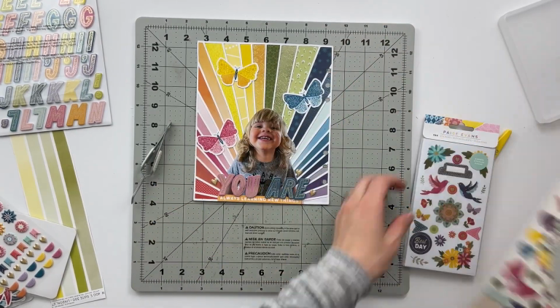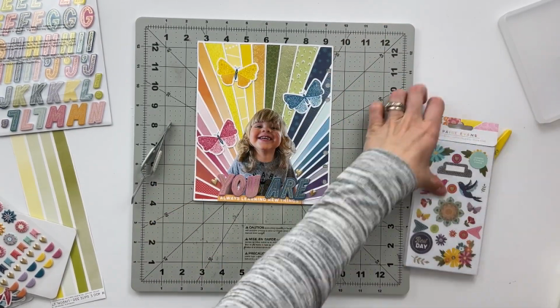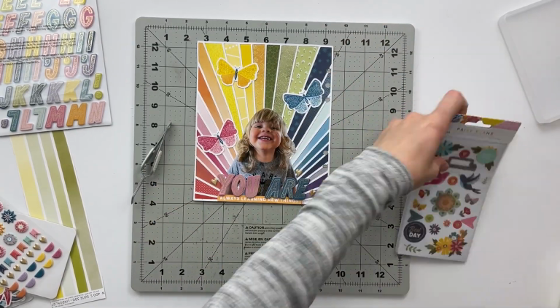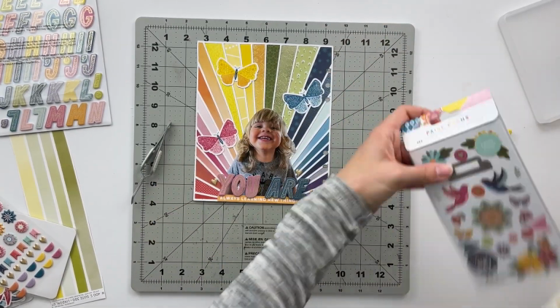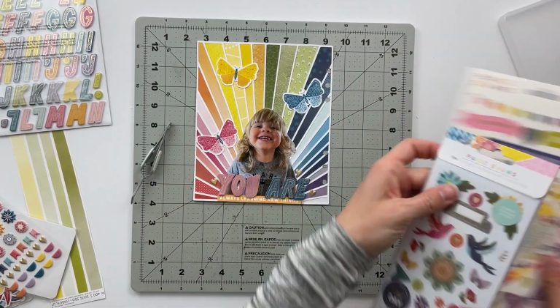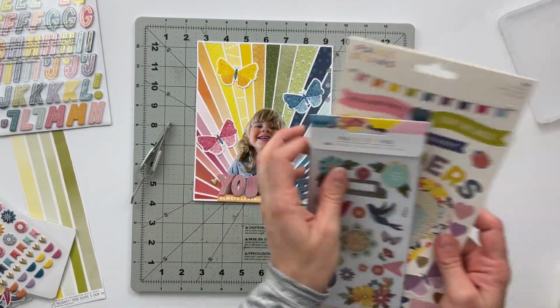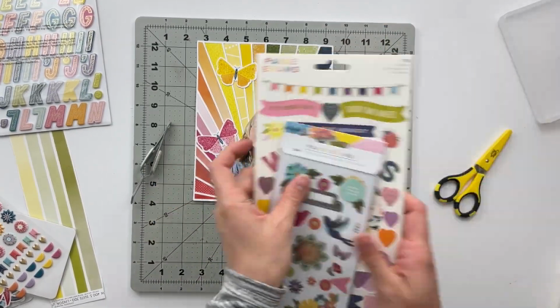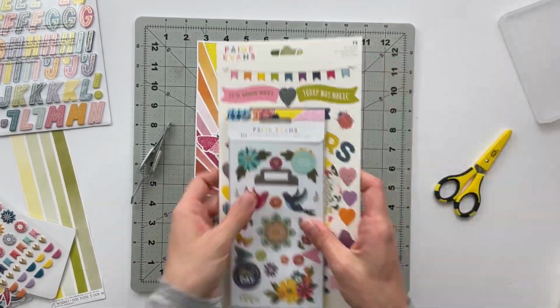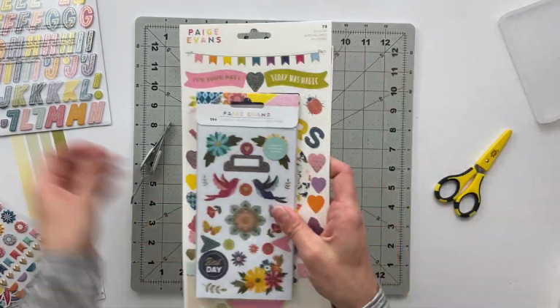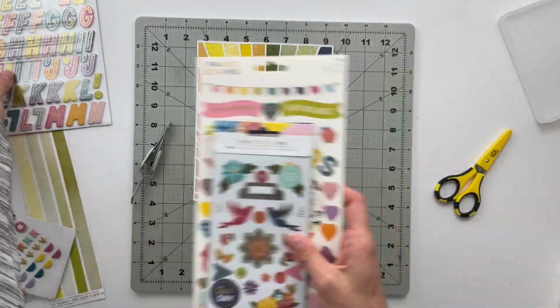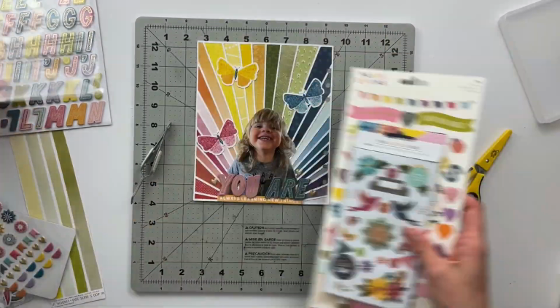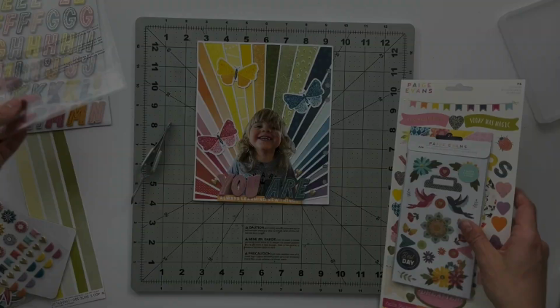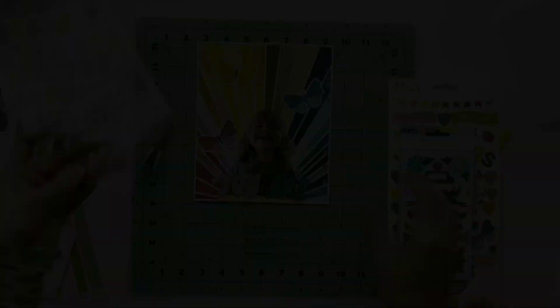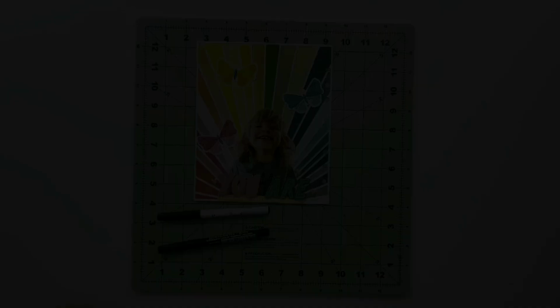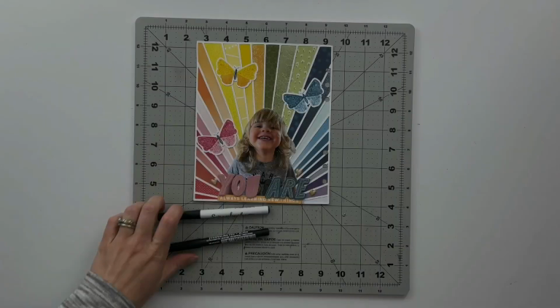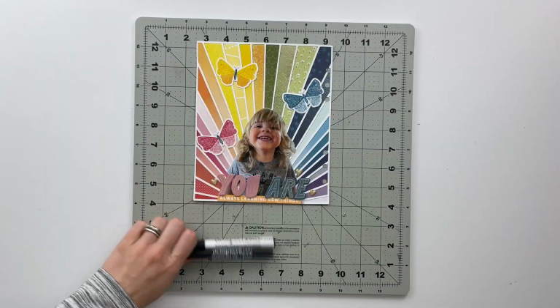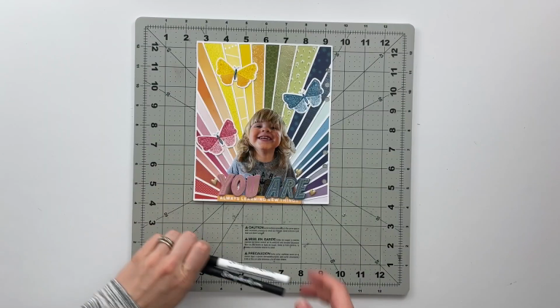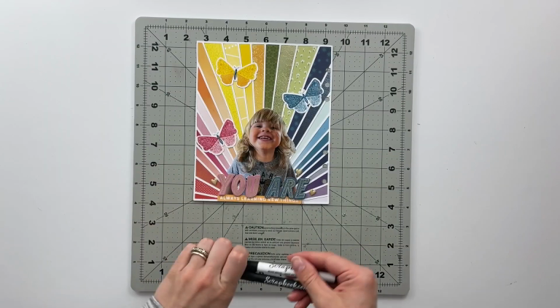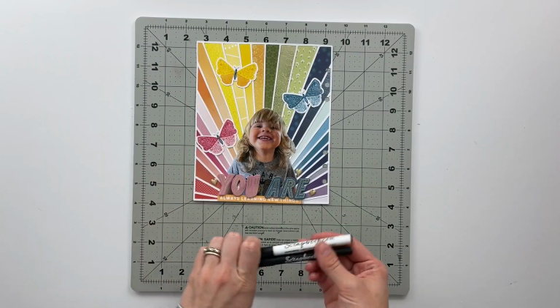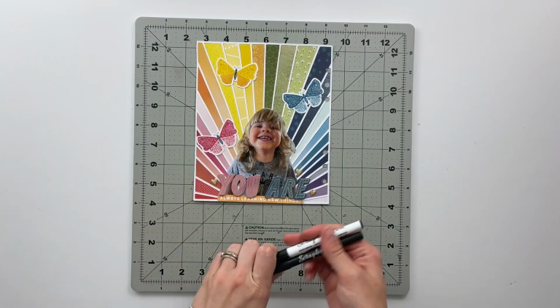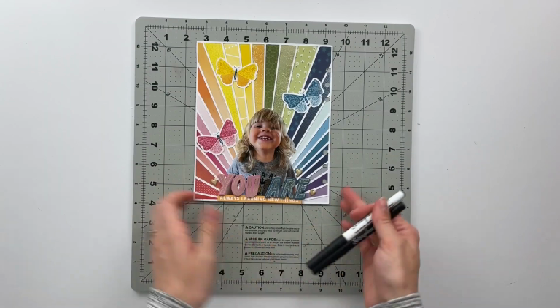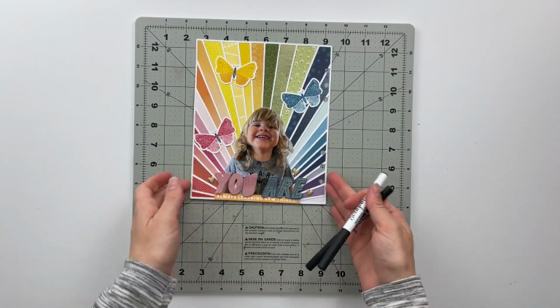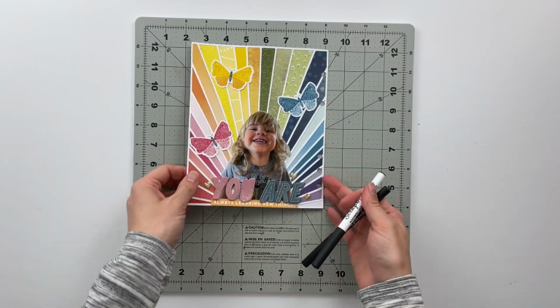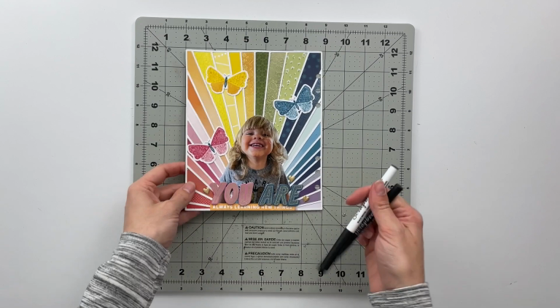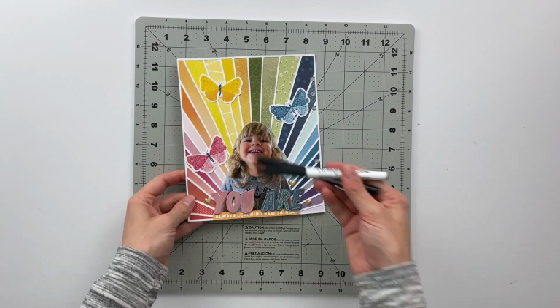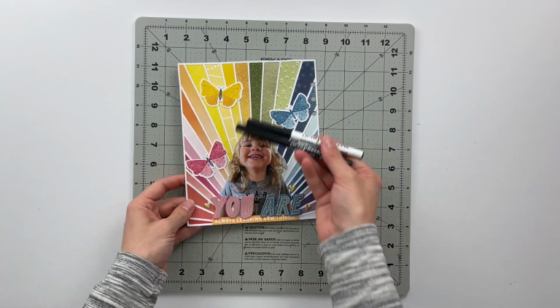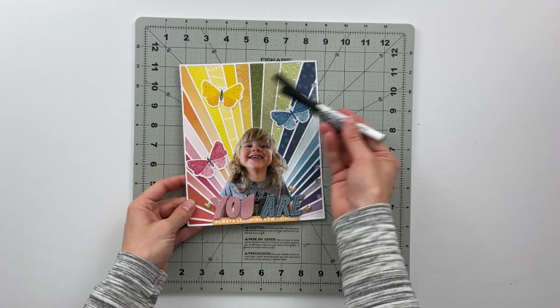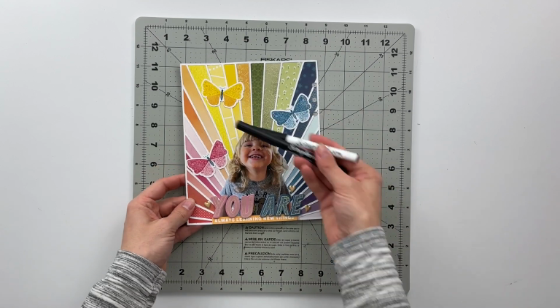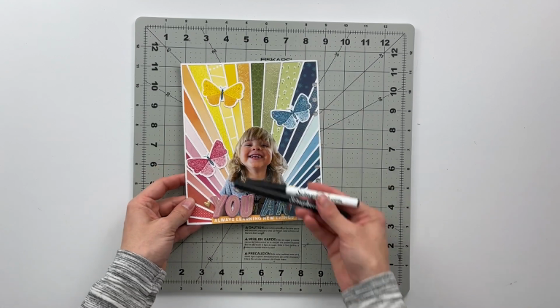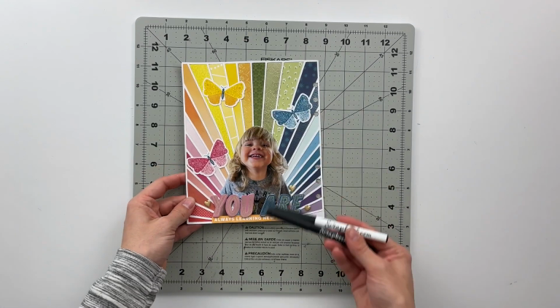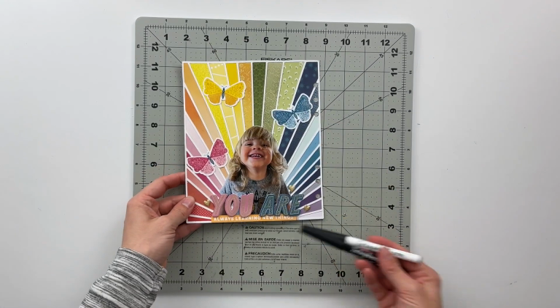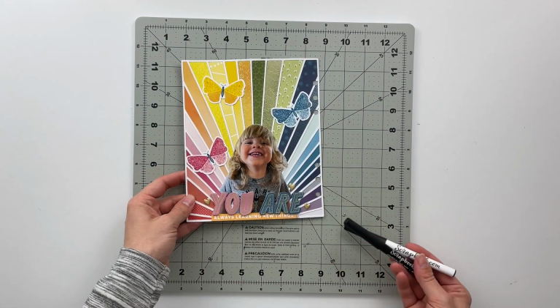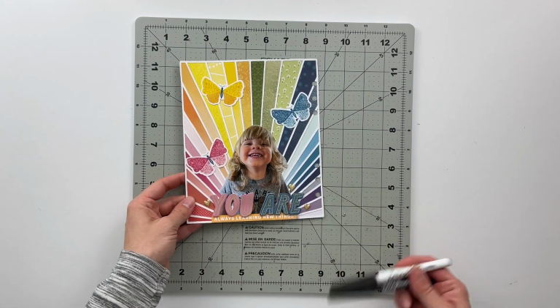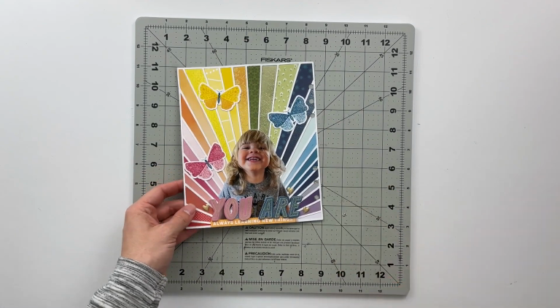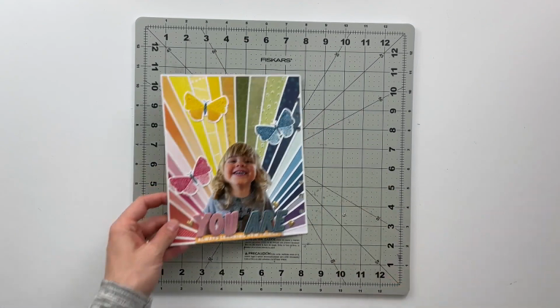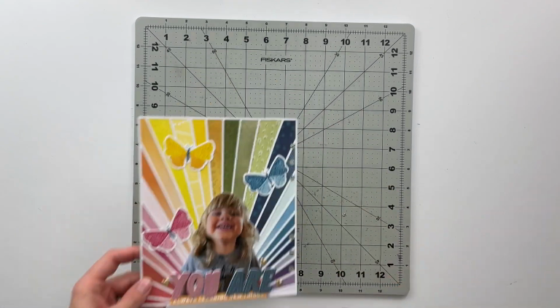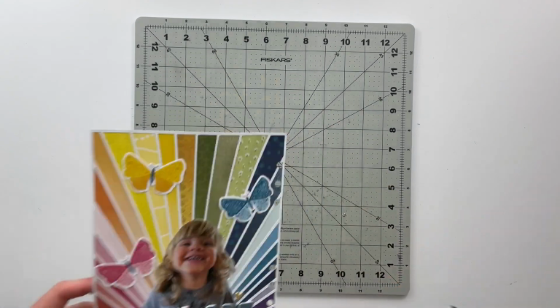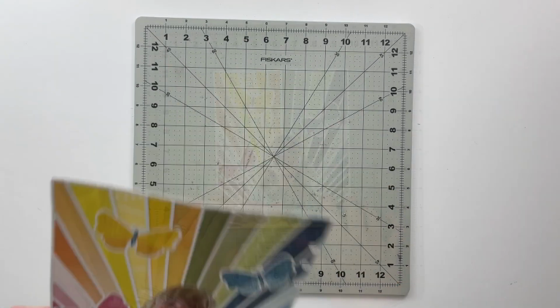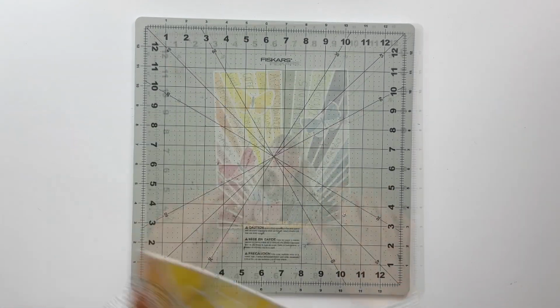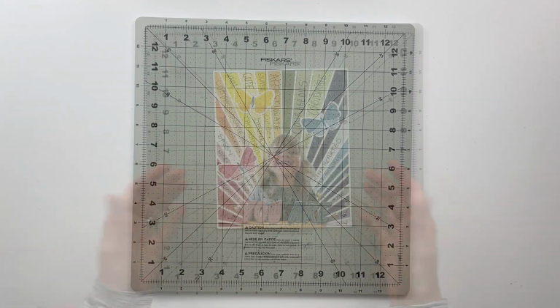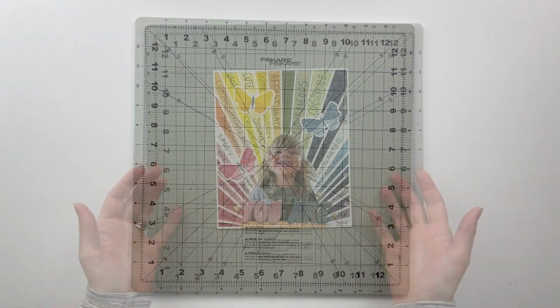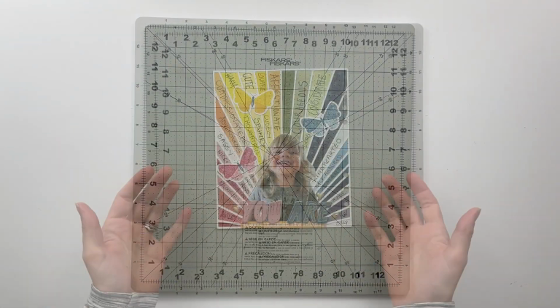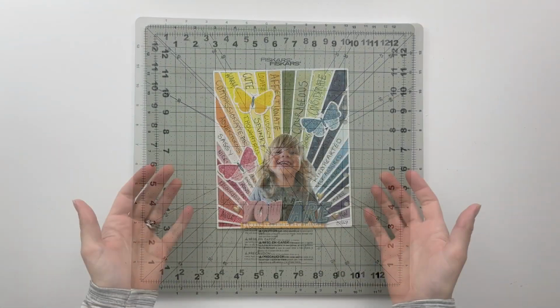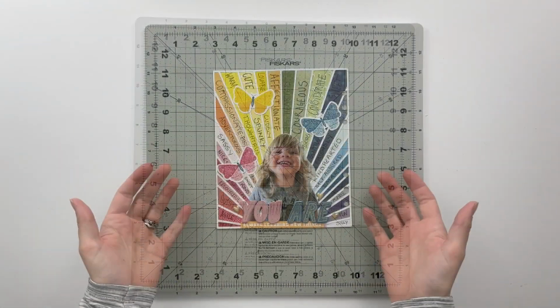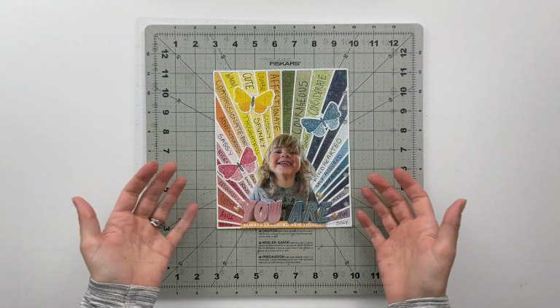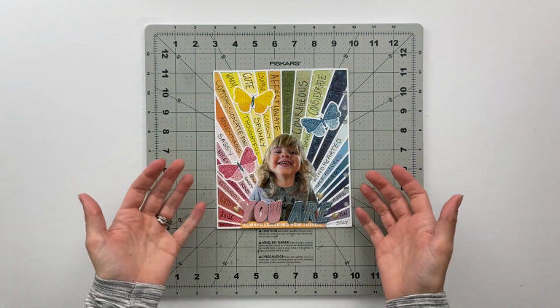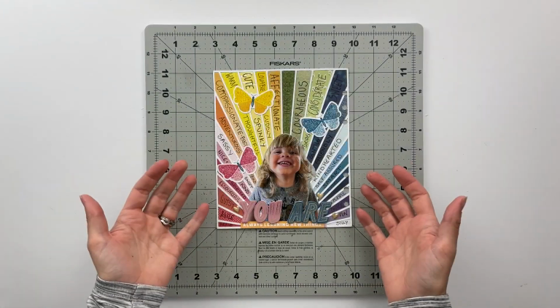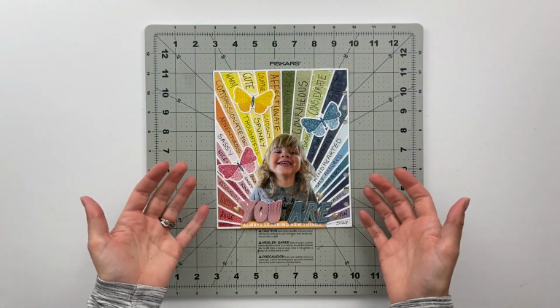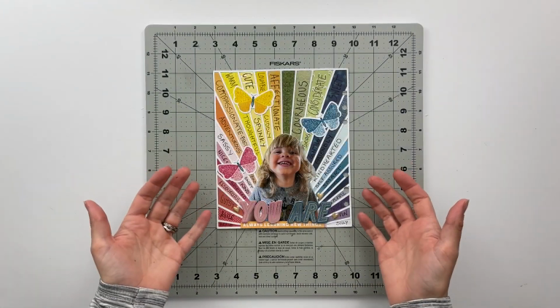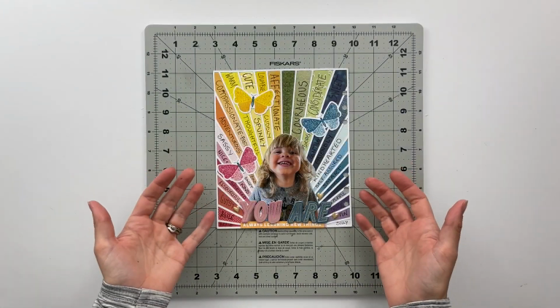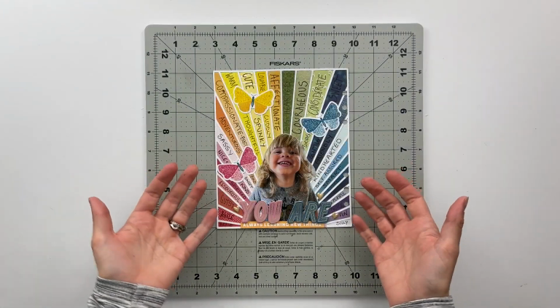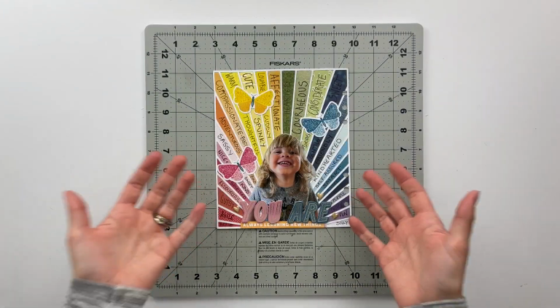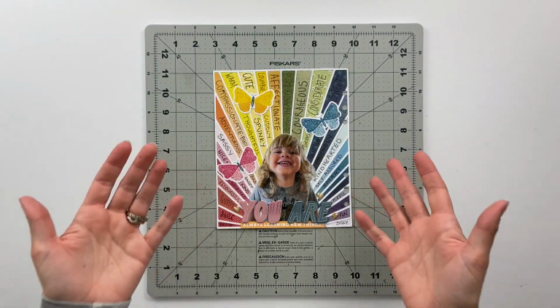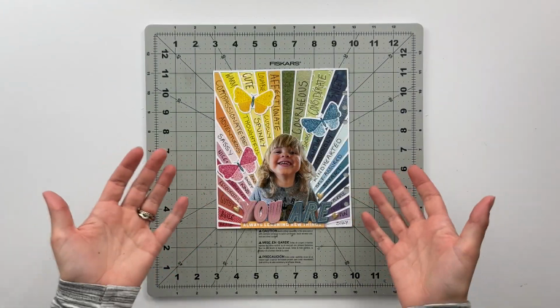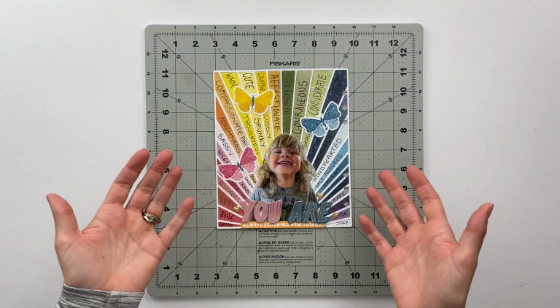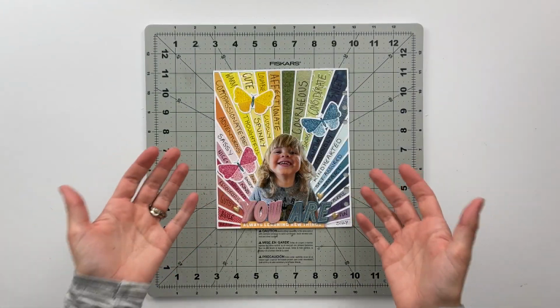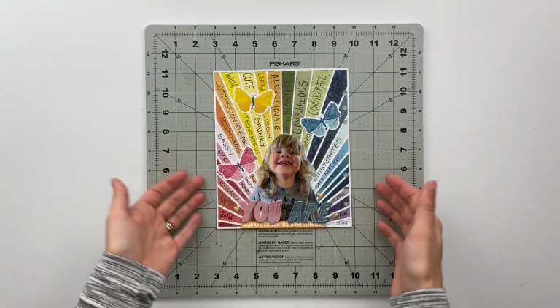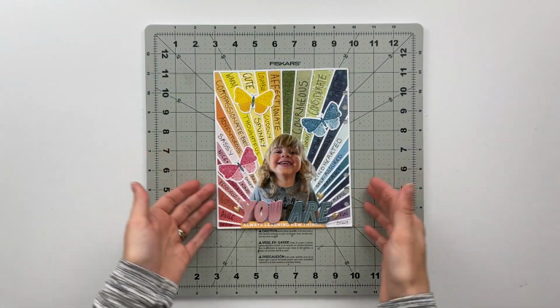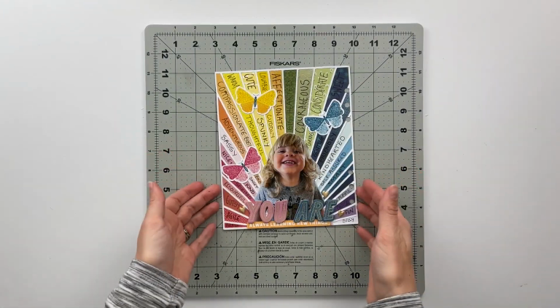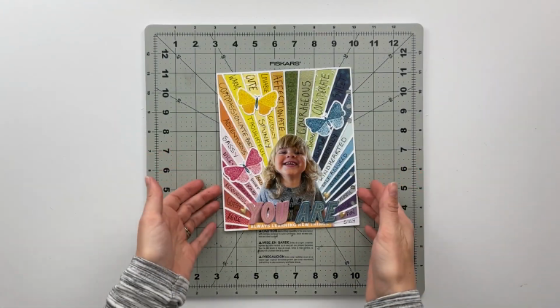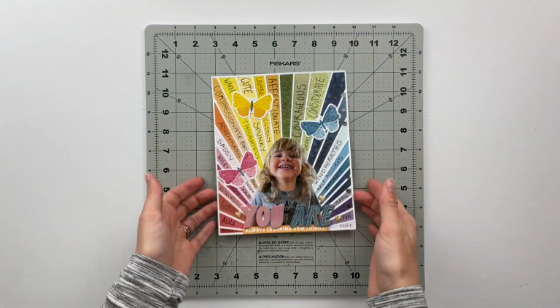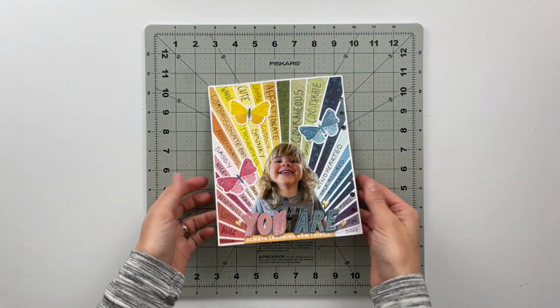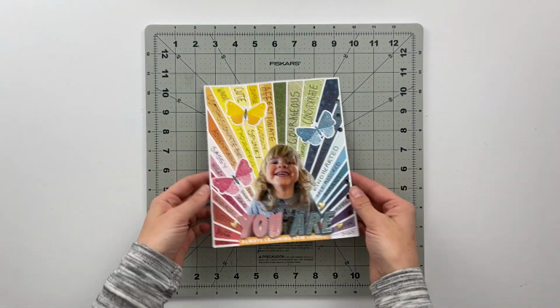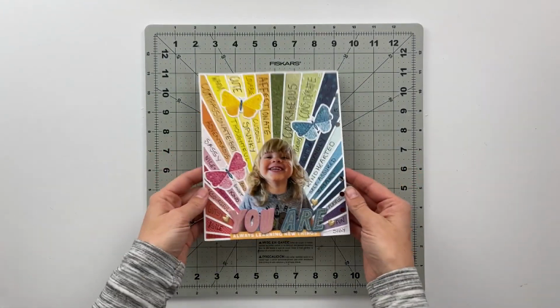Then I grabbed a Slick Writer pen and a journaling pen, both from Scrapbook.com, and took this off screen to go ahead and write my journaling in the lines of the rainbow.